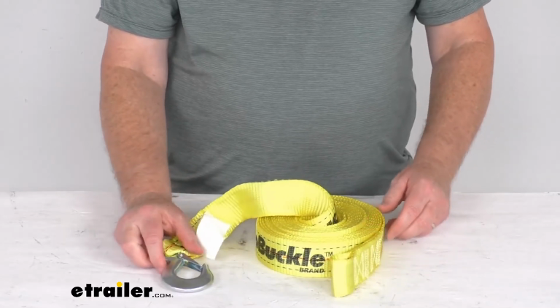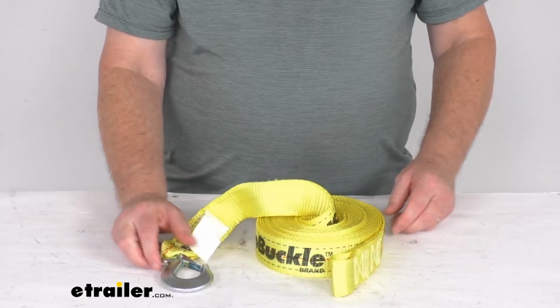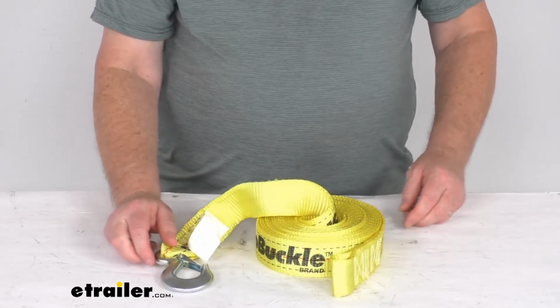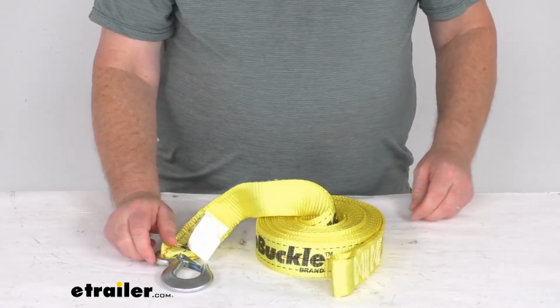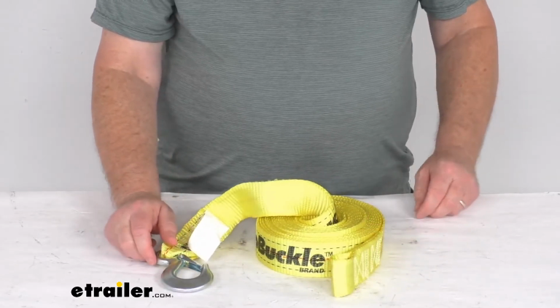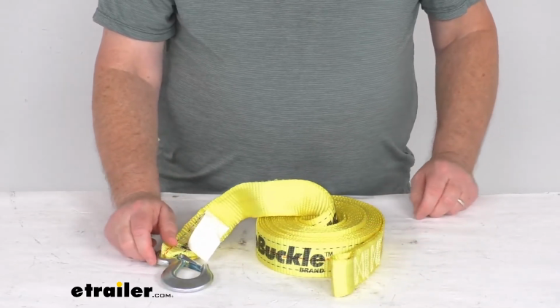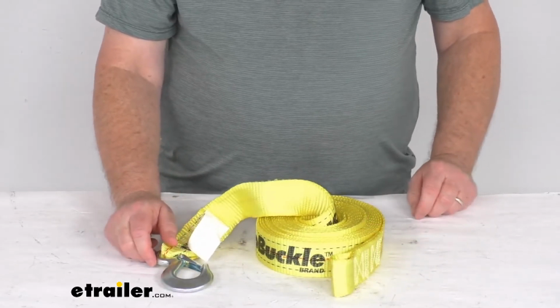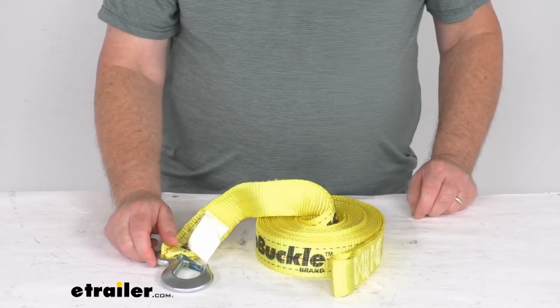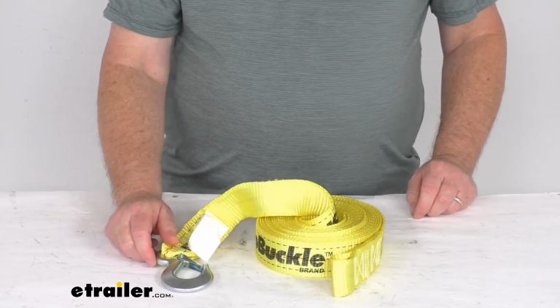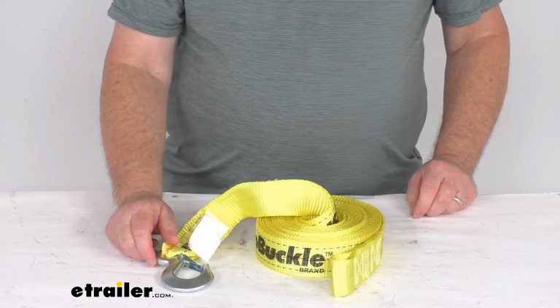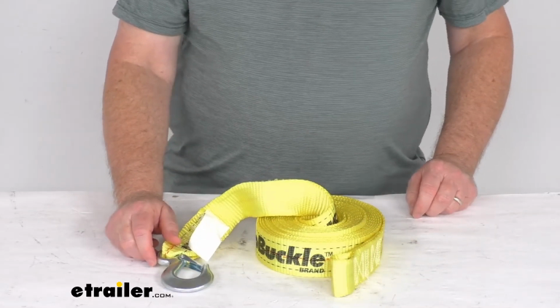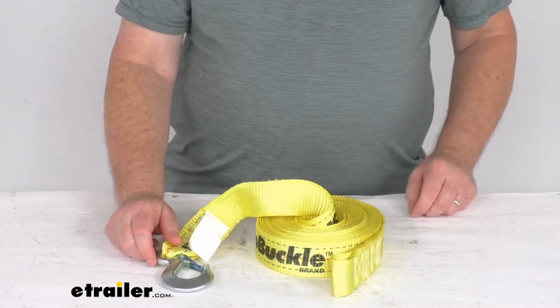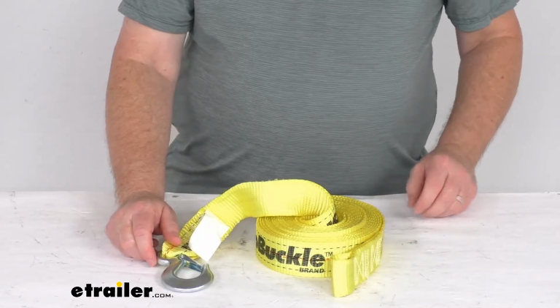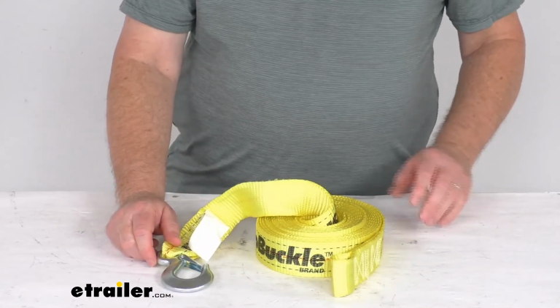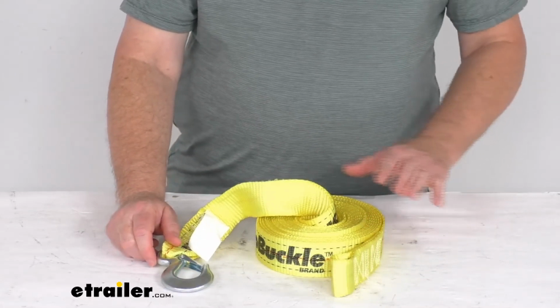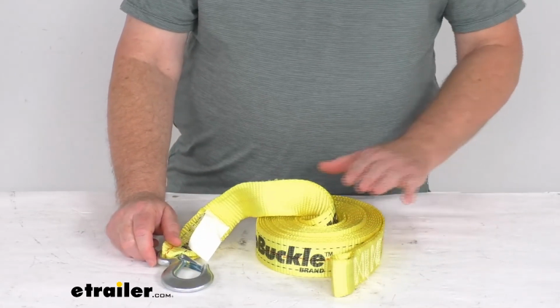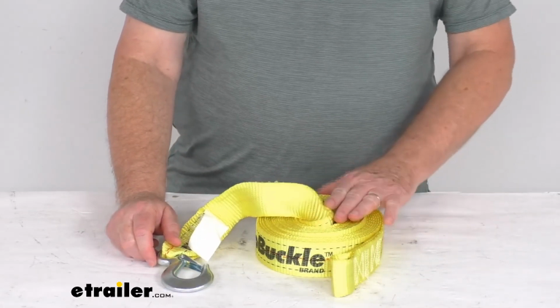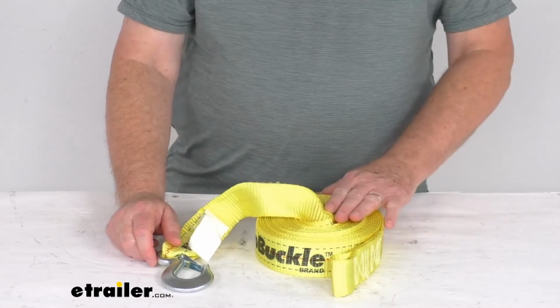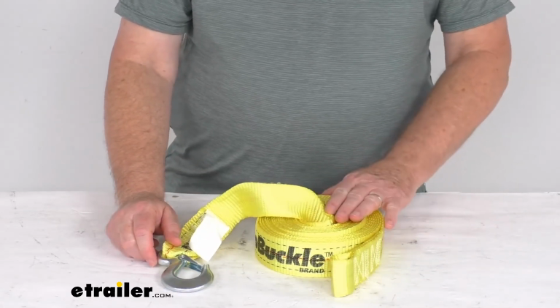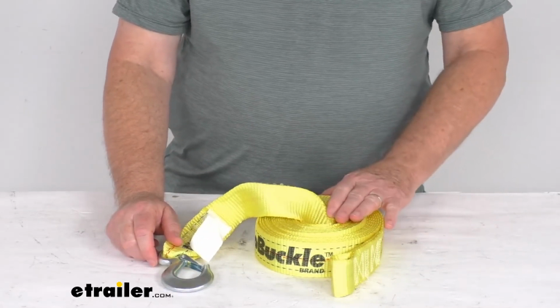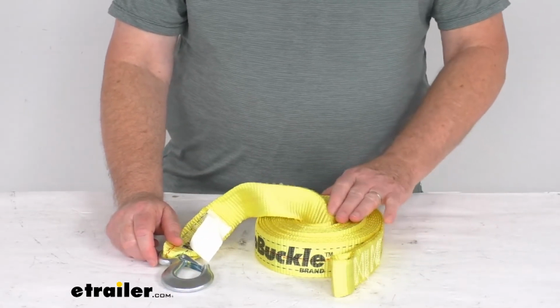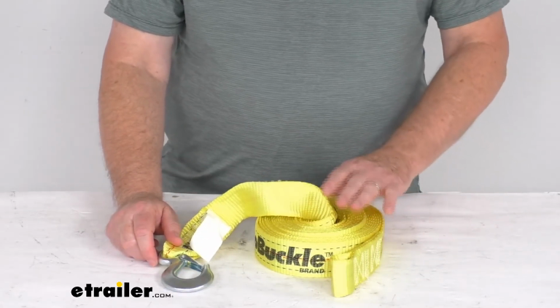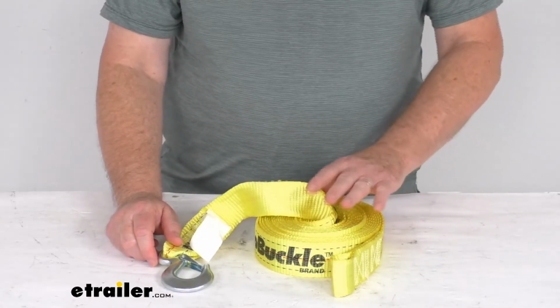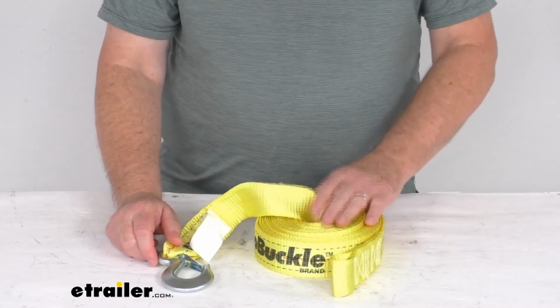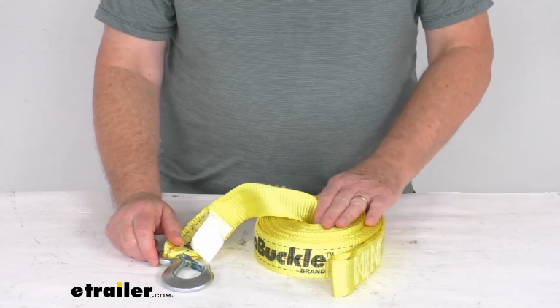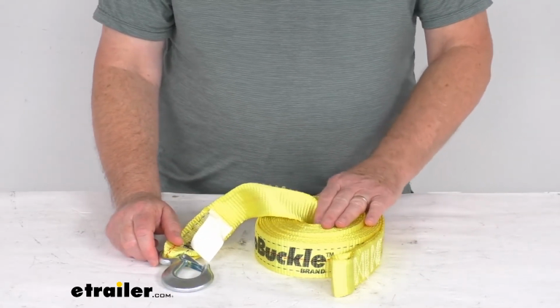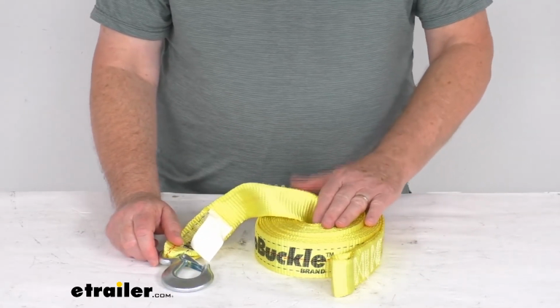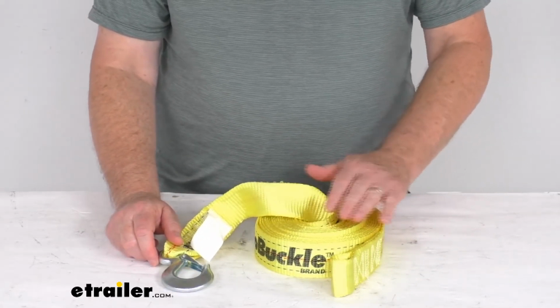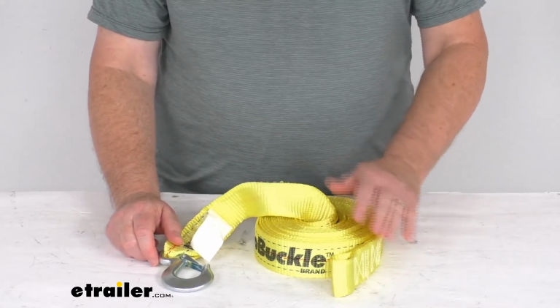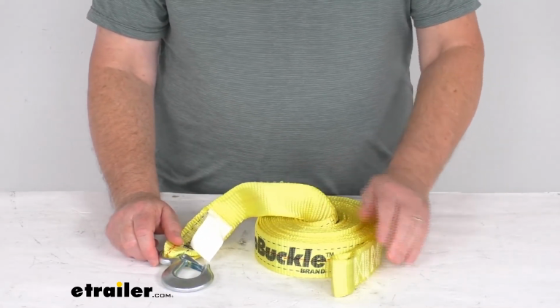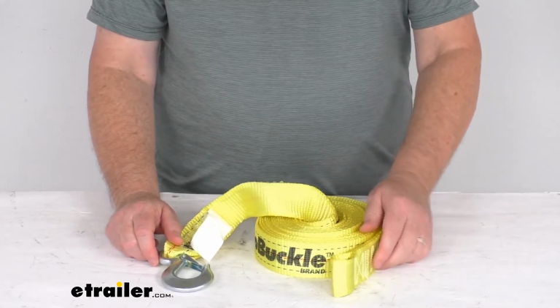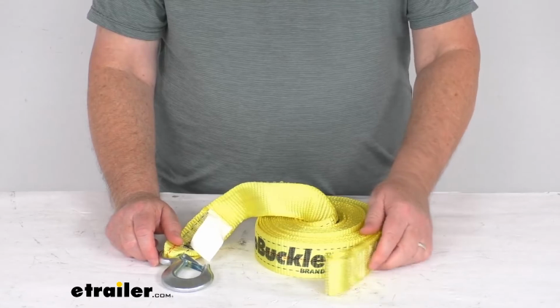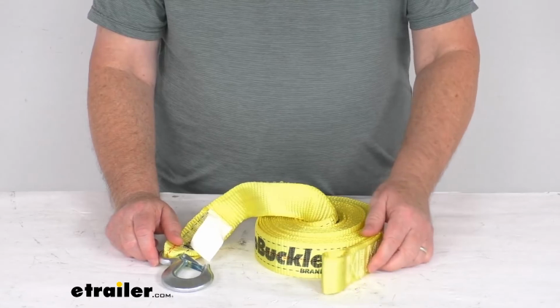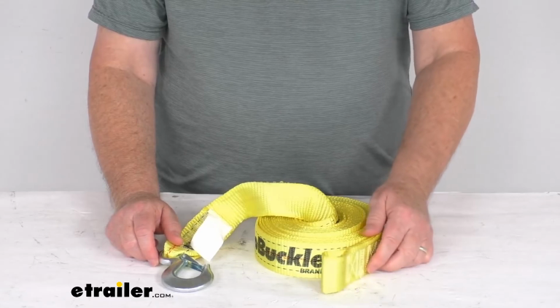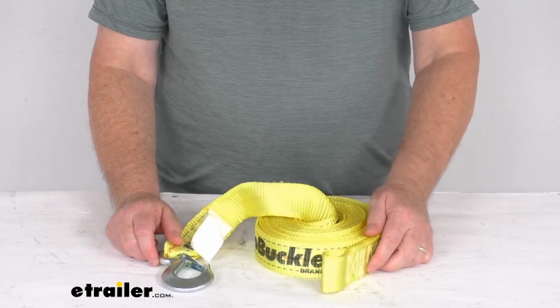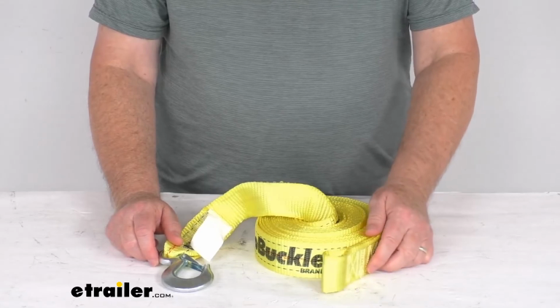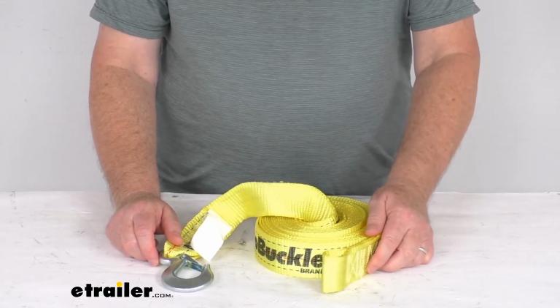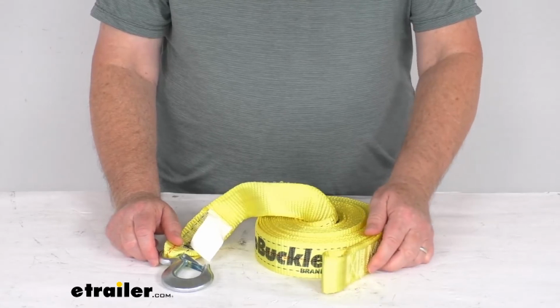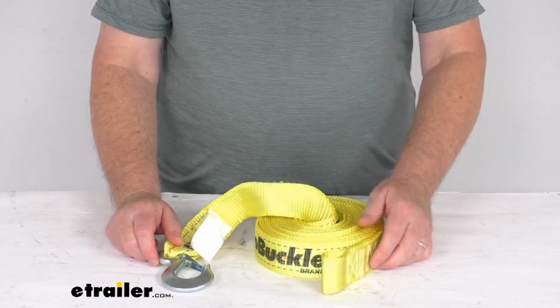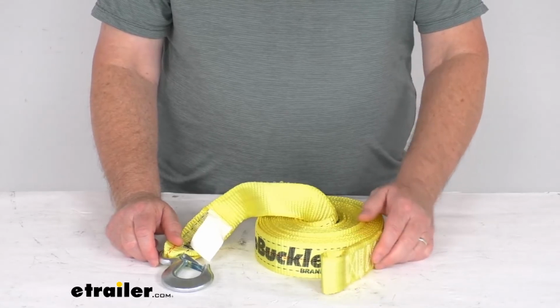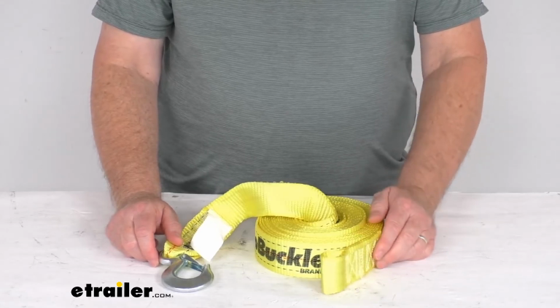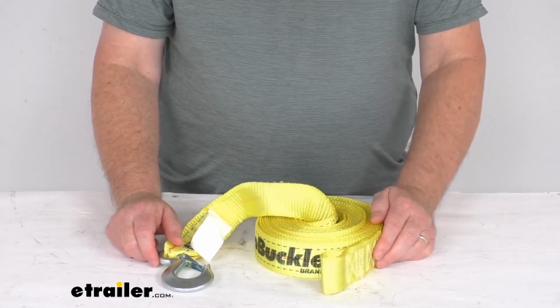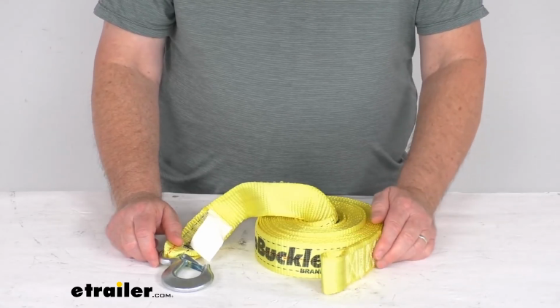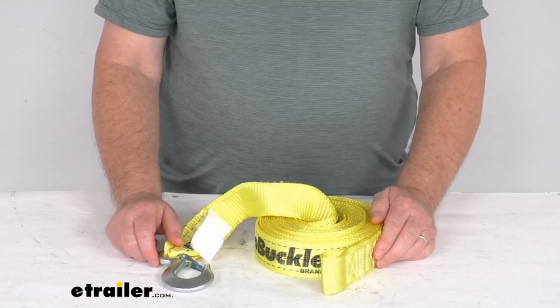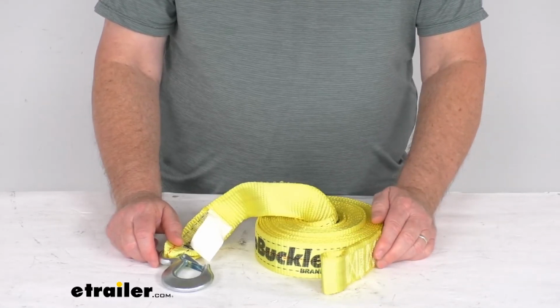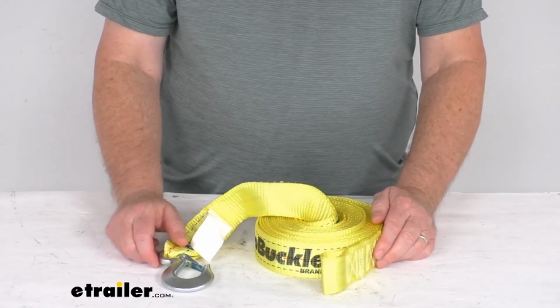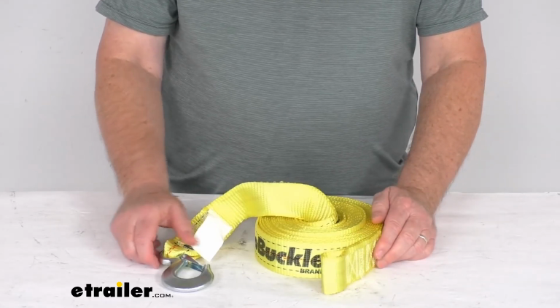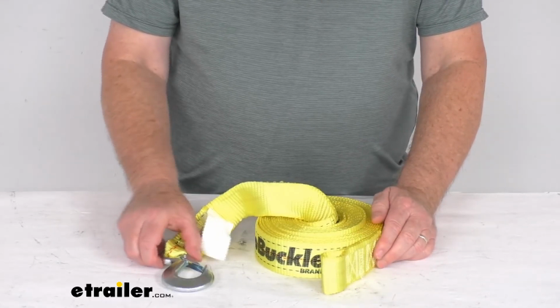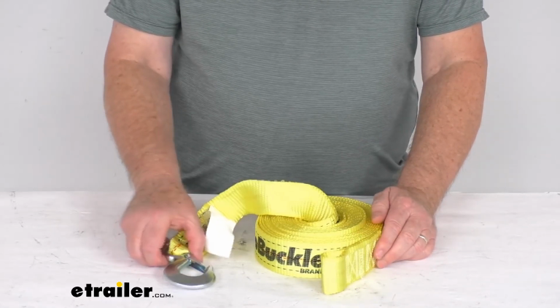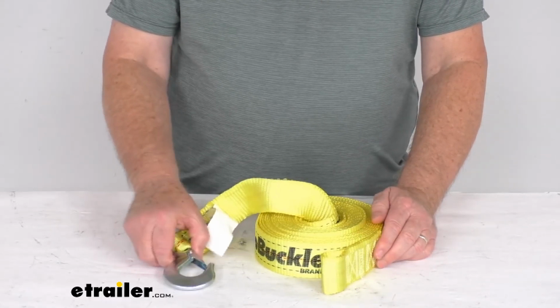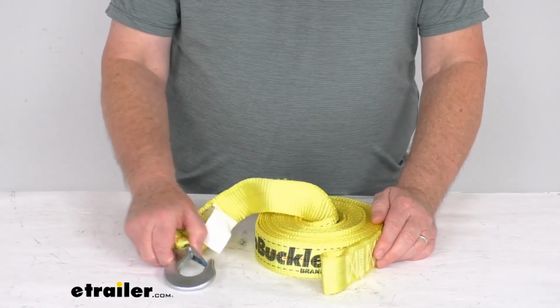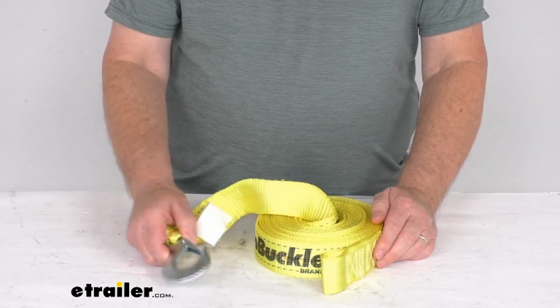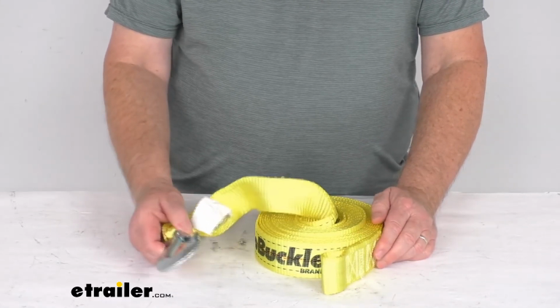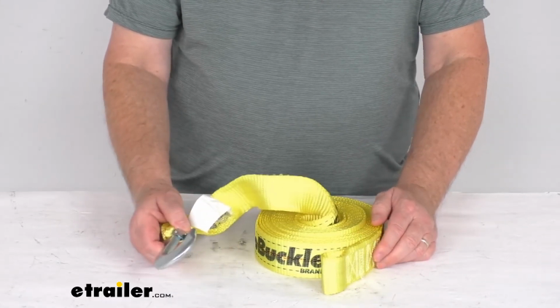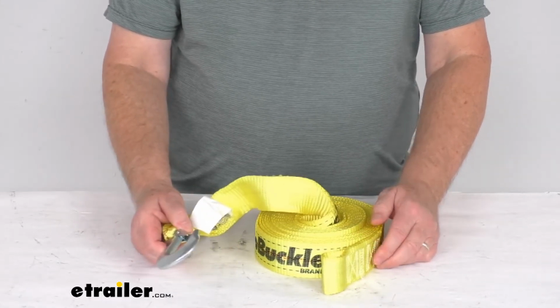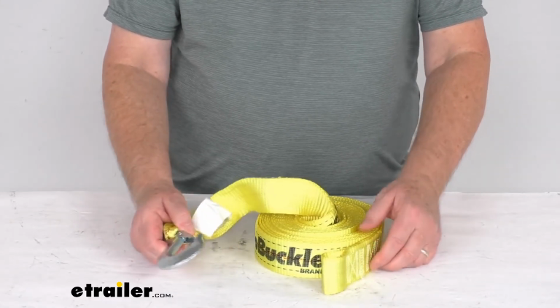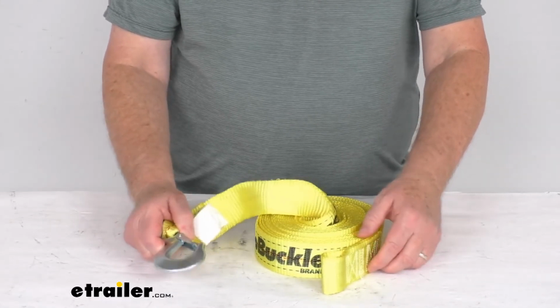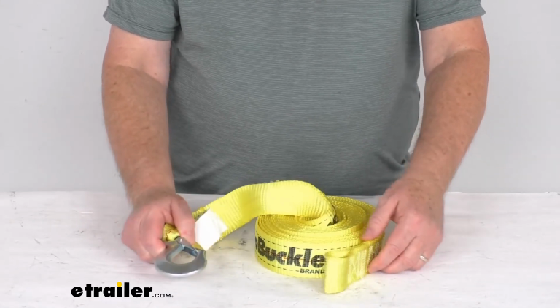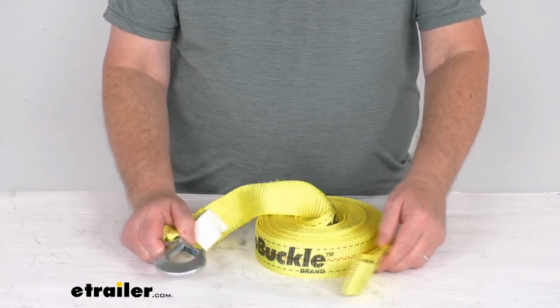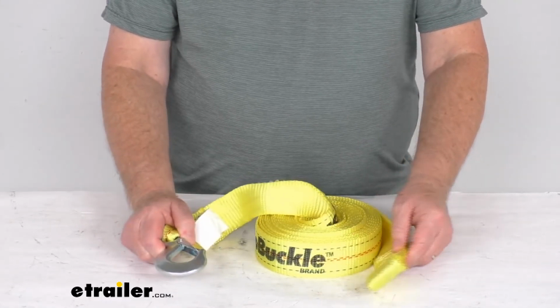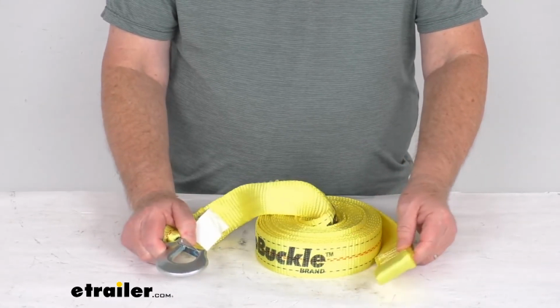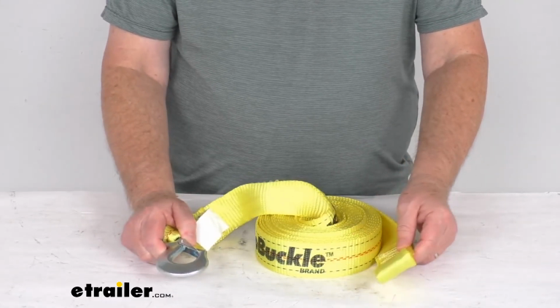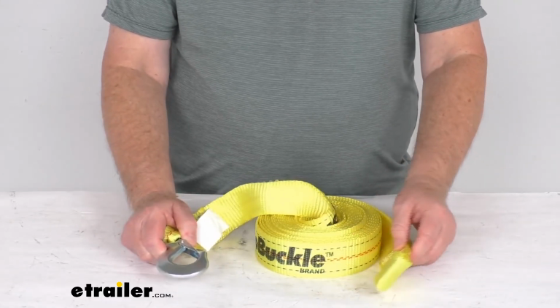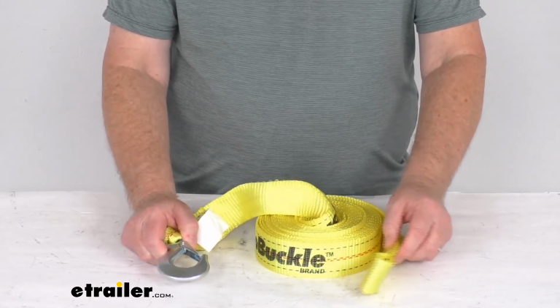That should do it for the review on the BoatBuckle 2 inch by 25 foot long boat winch strap with the snap hook and the loop end.